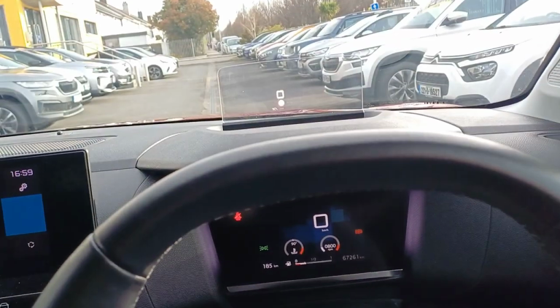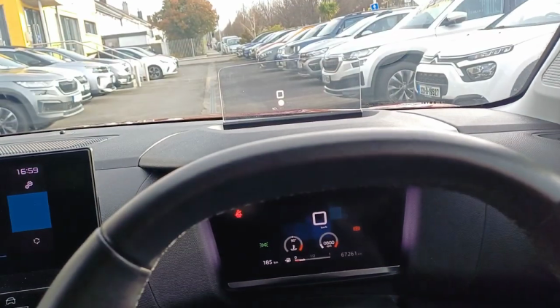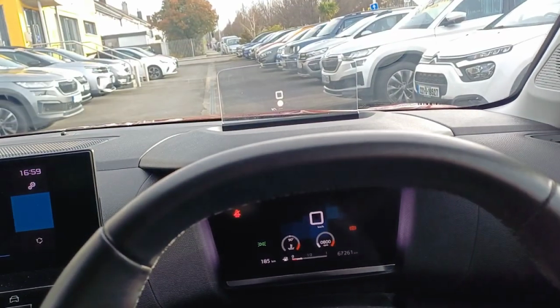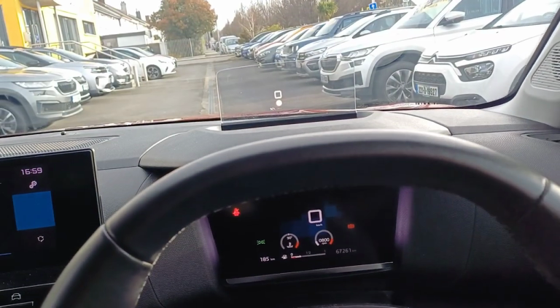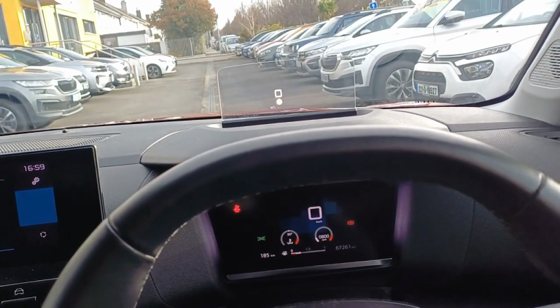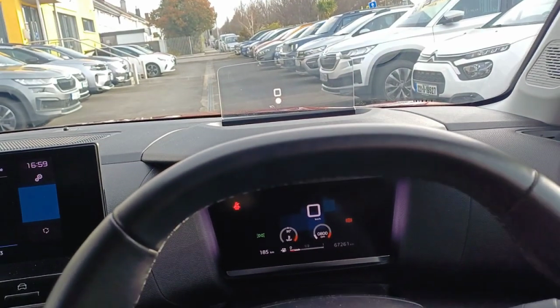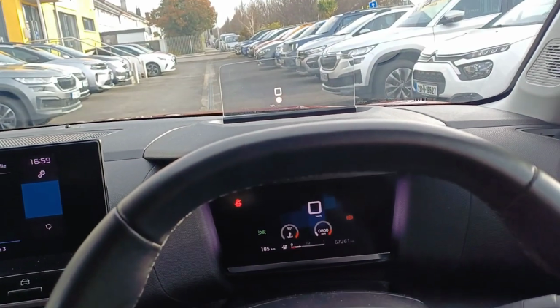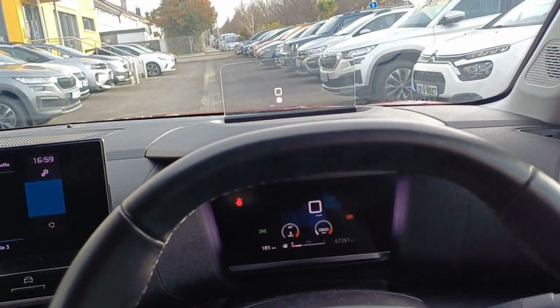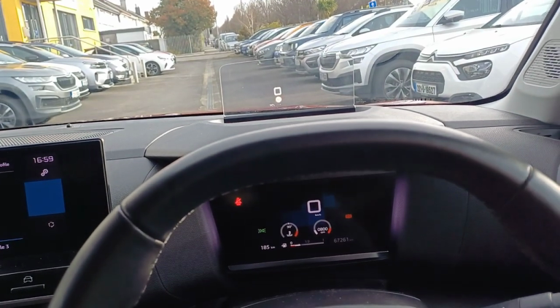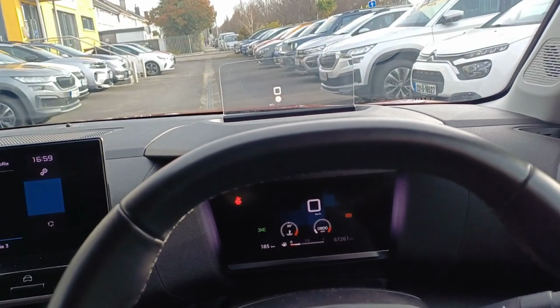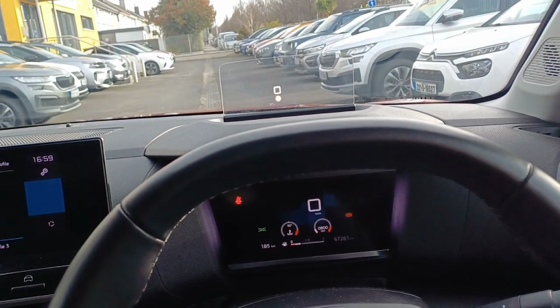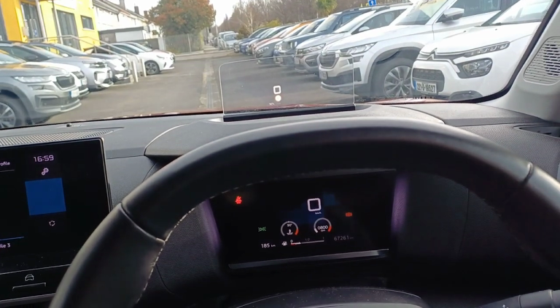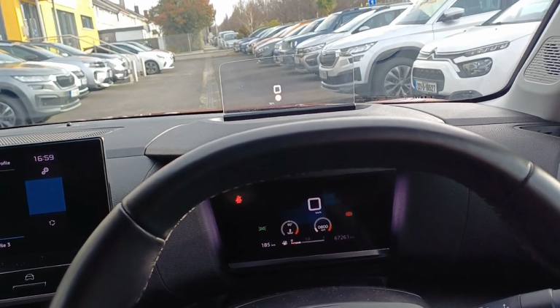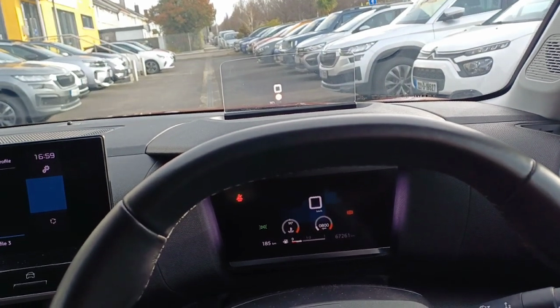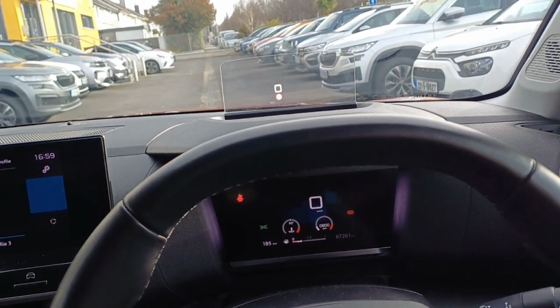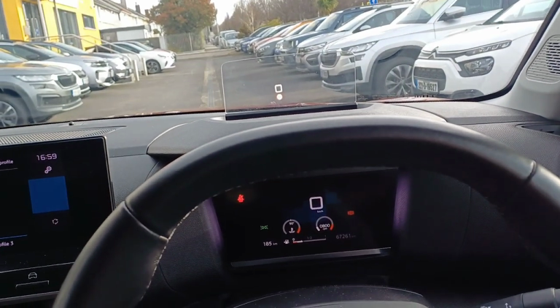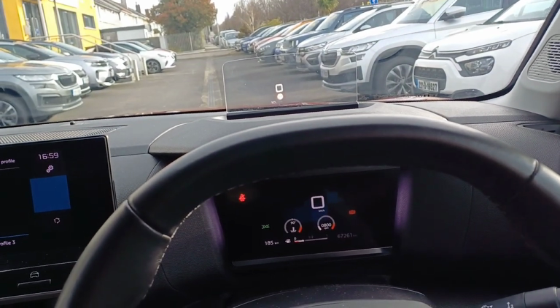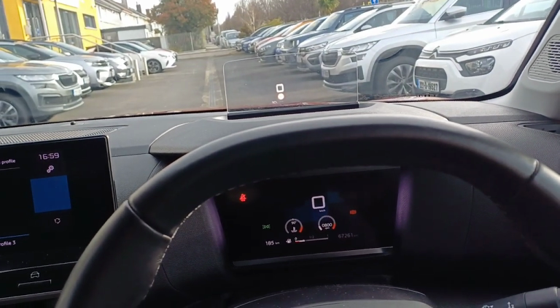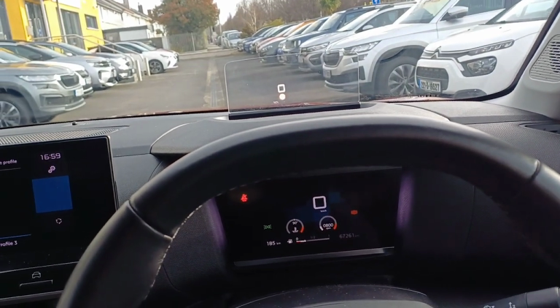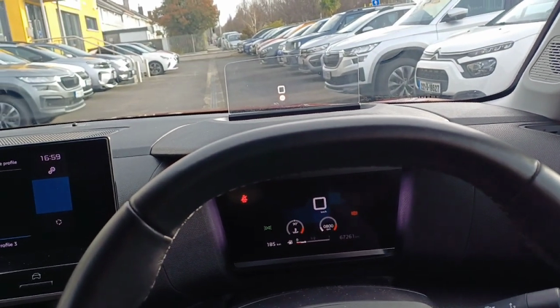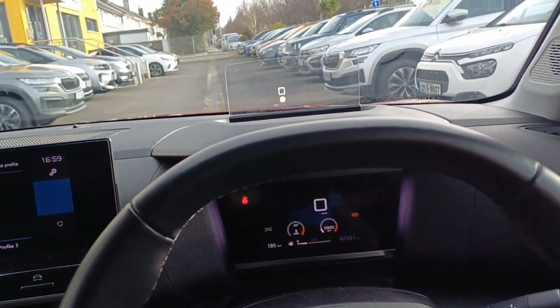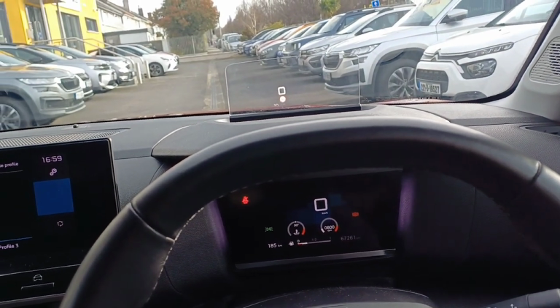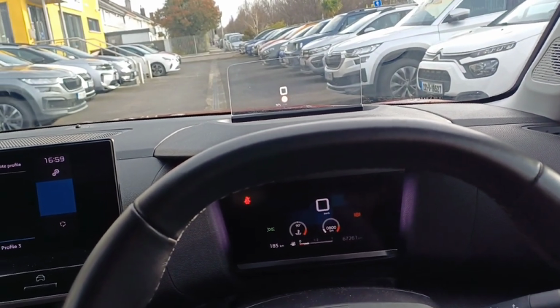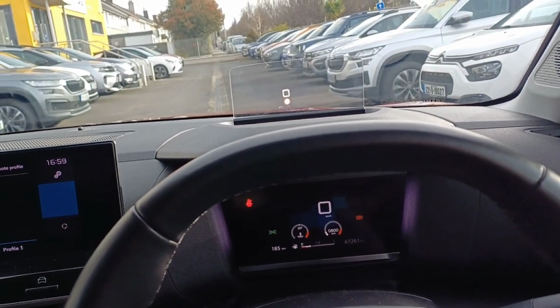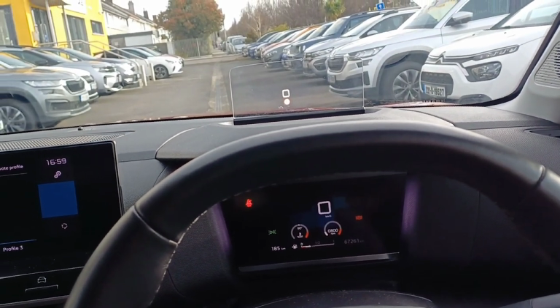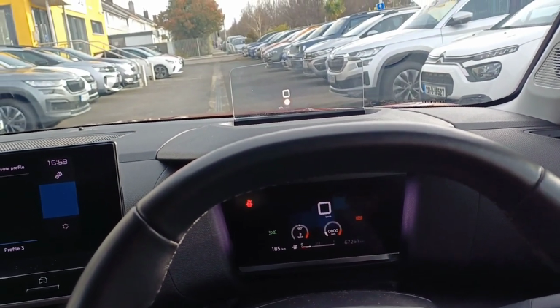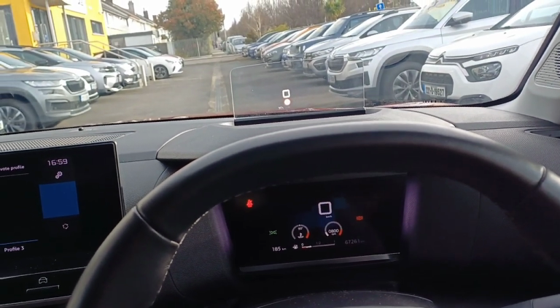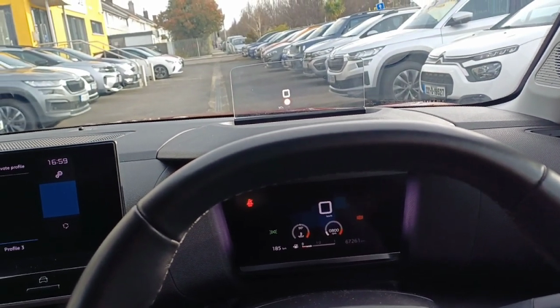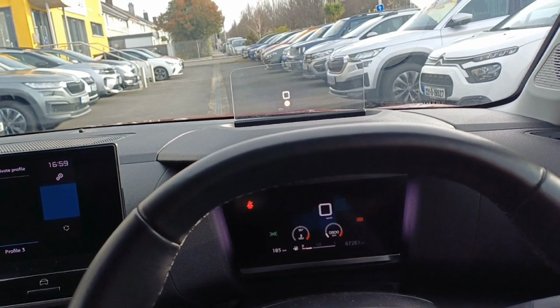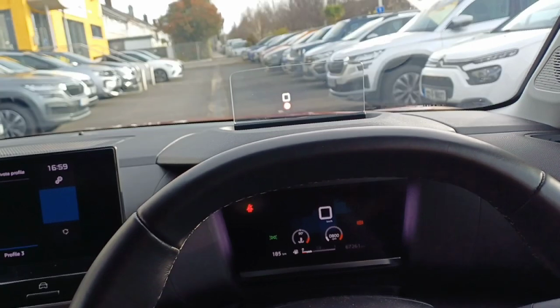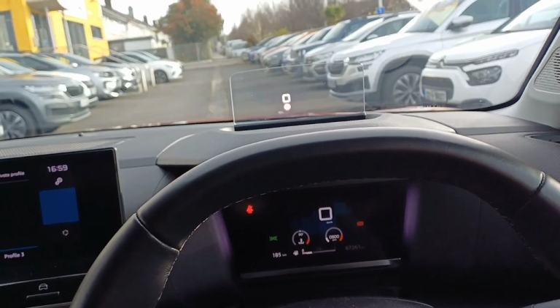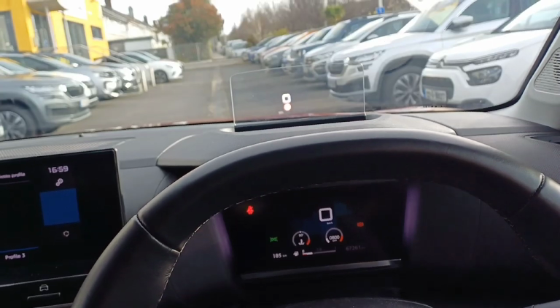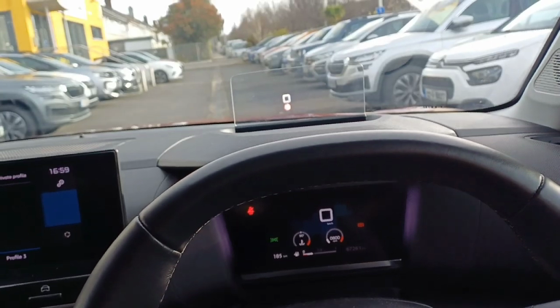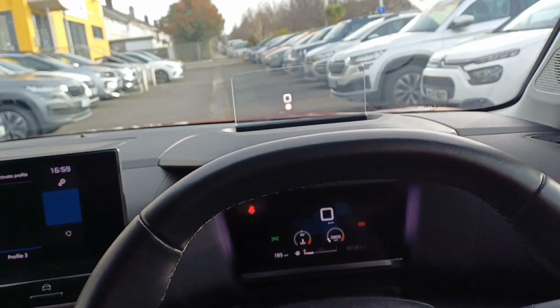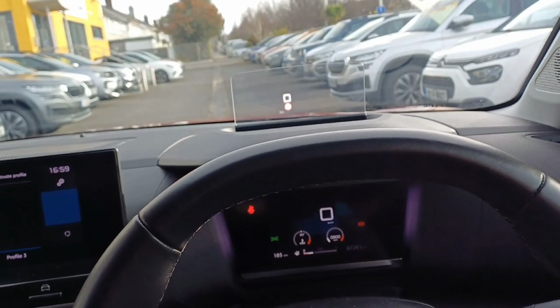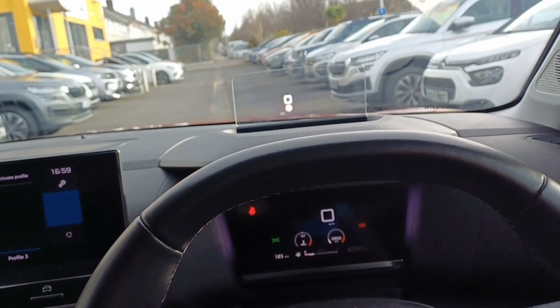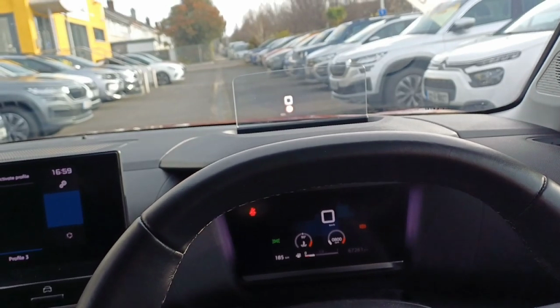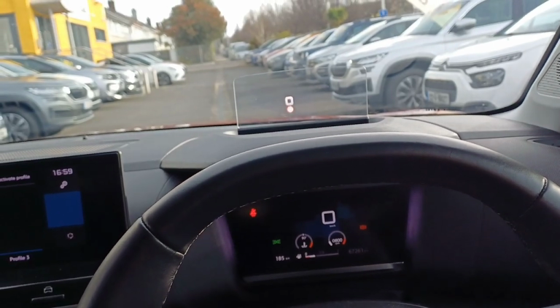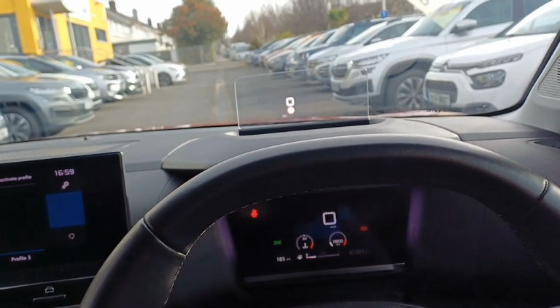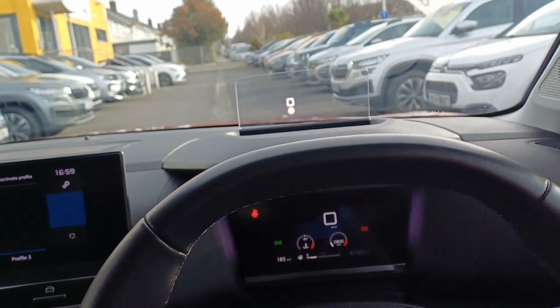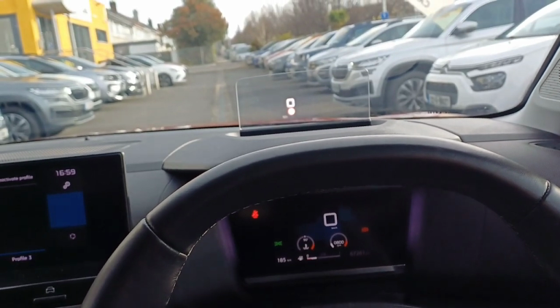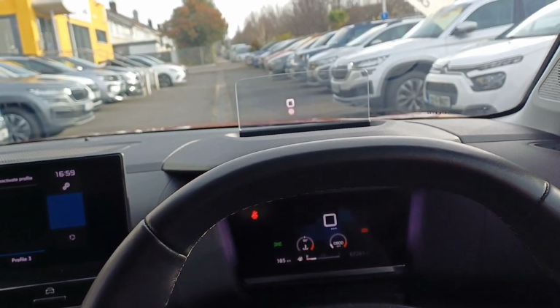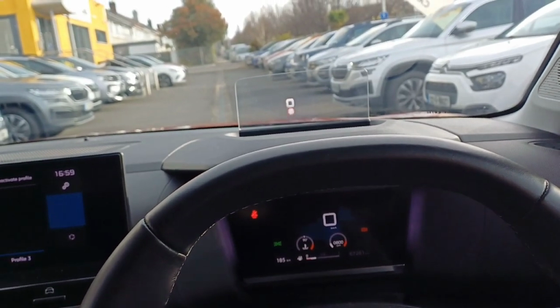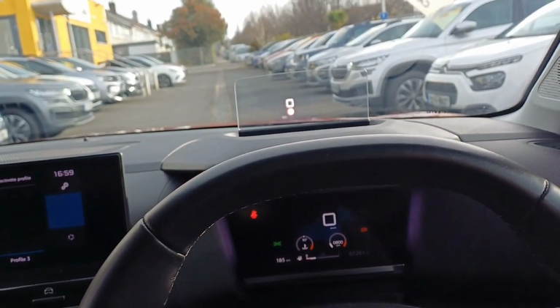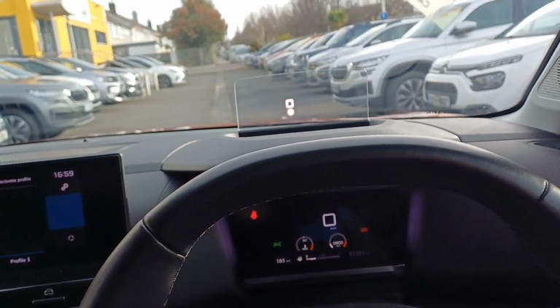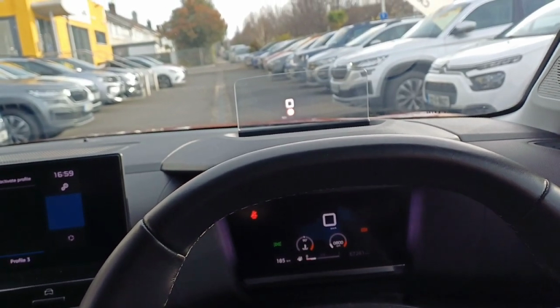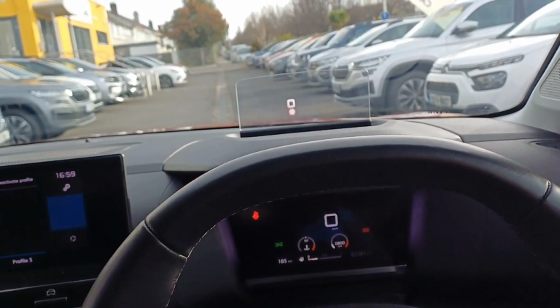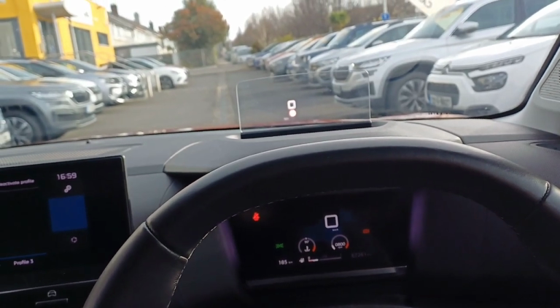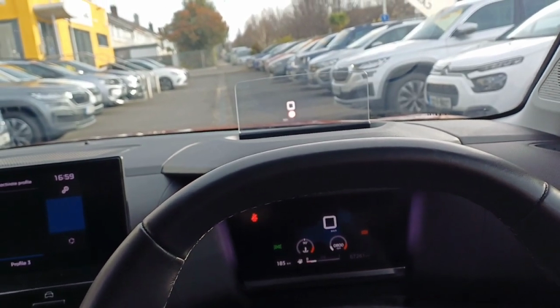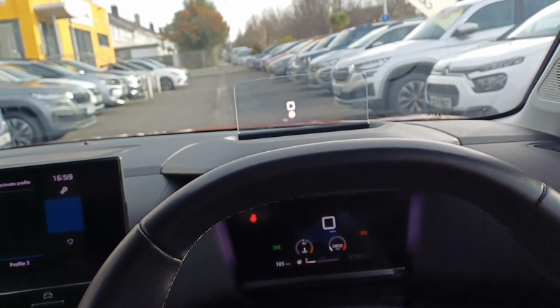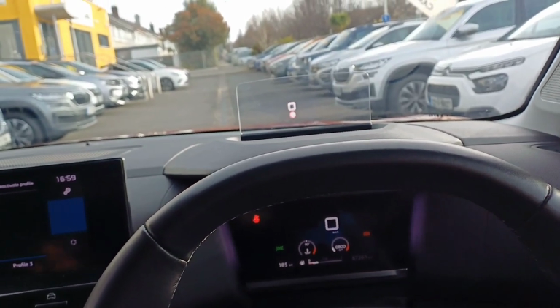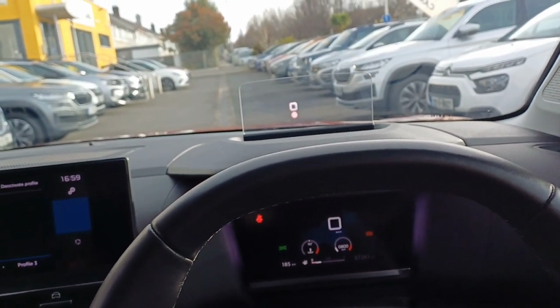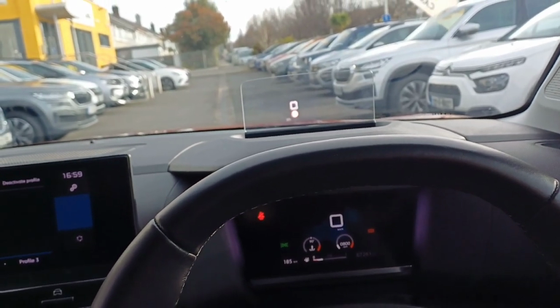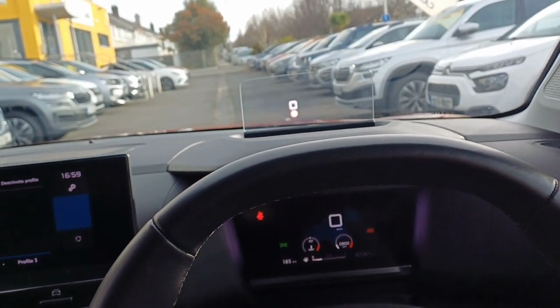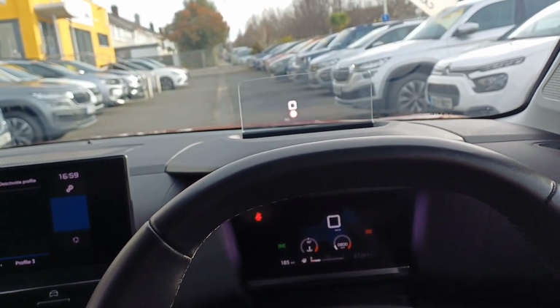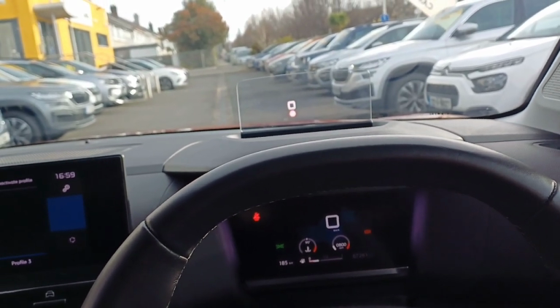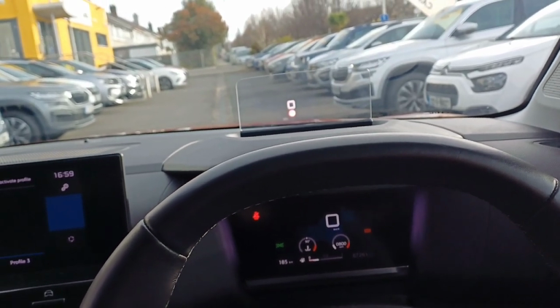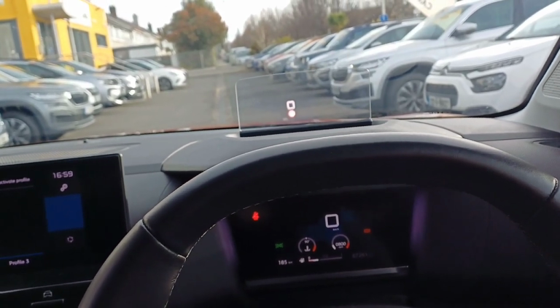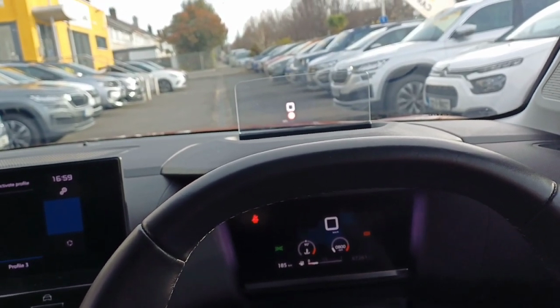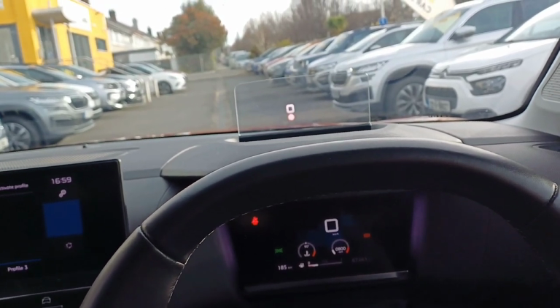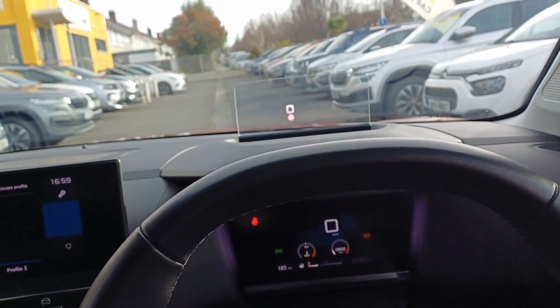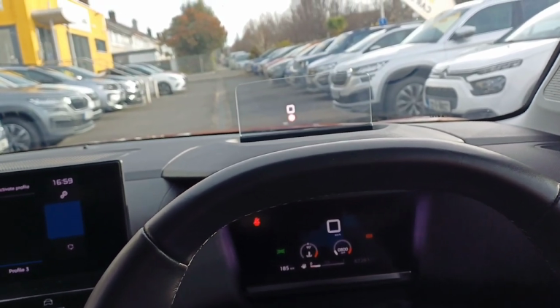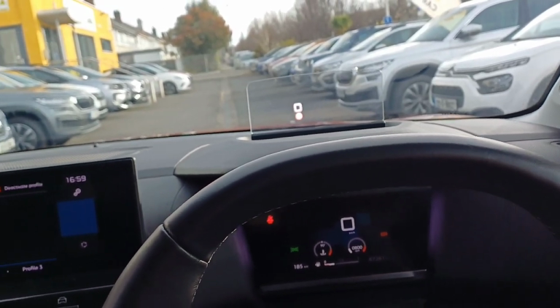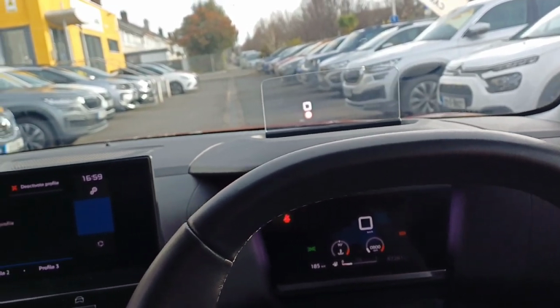Above the steering wheel you can see we have a heads-up display showing our speed, the speed limit on the road, and also whether cruise control mode is on.